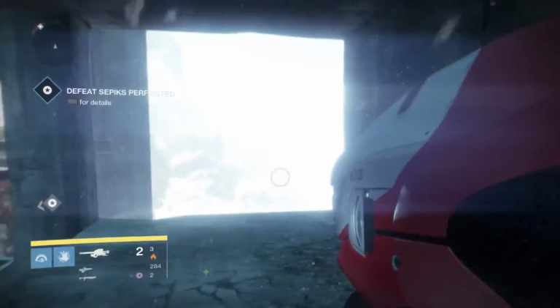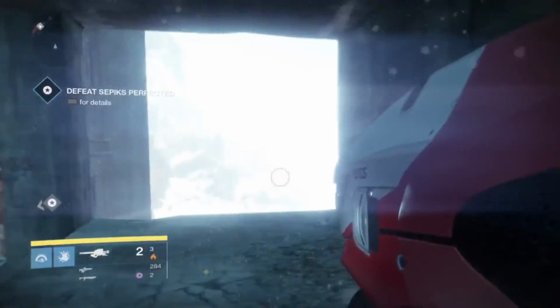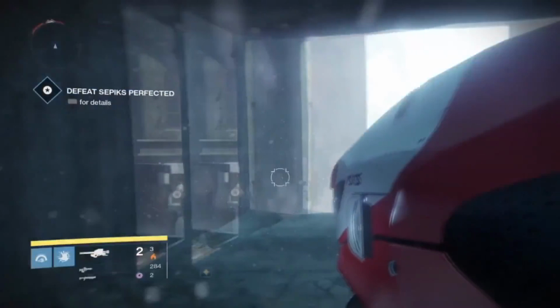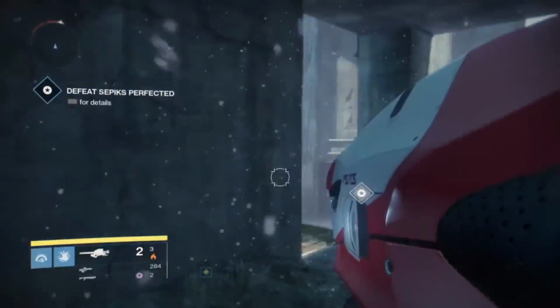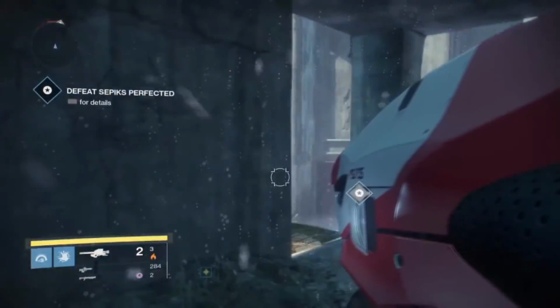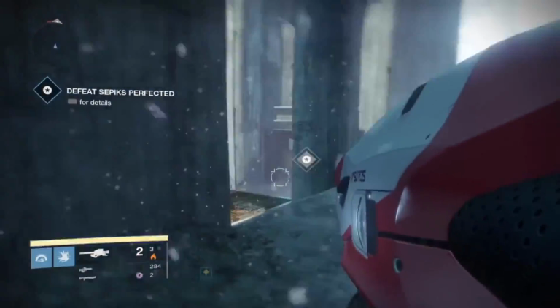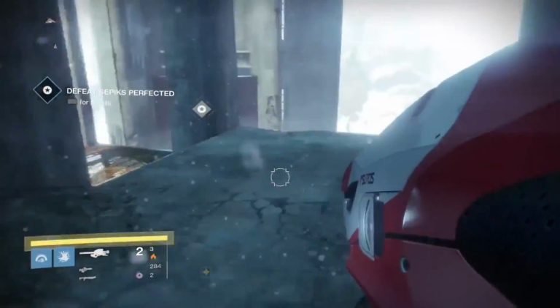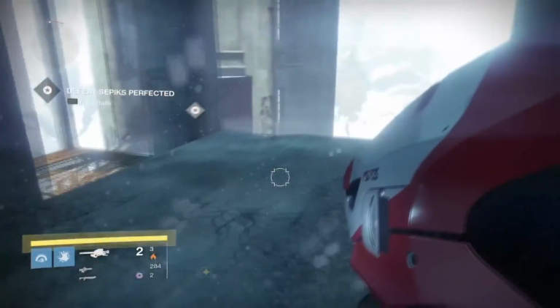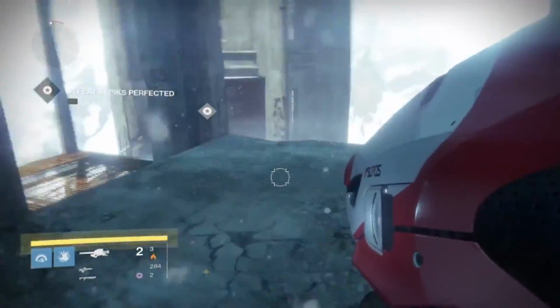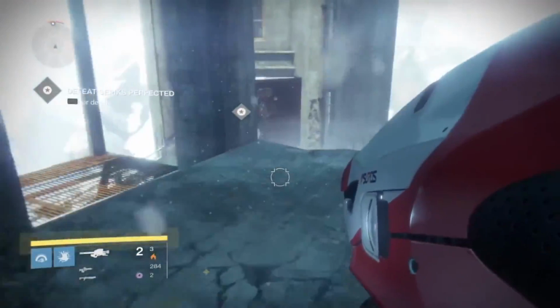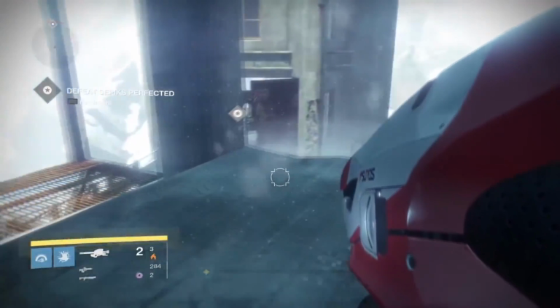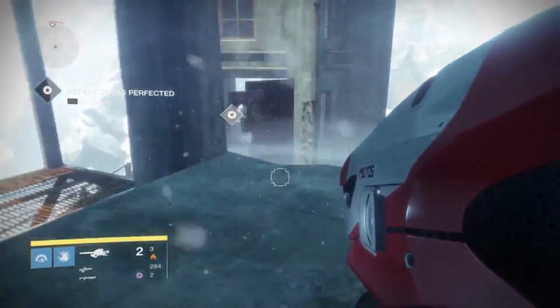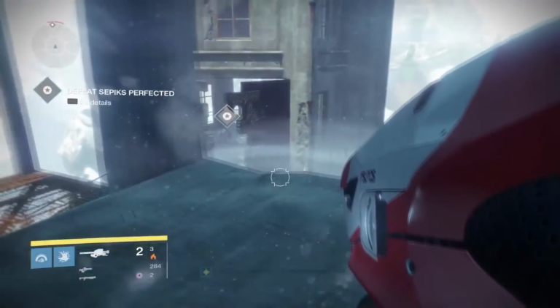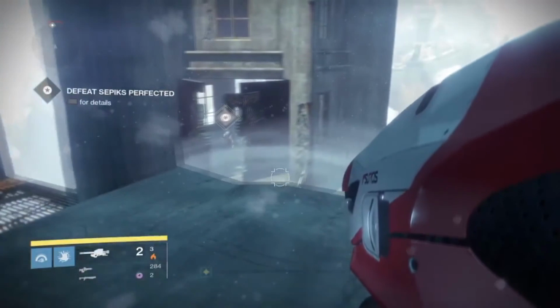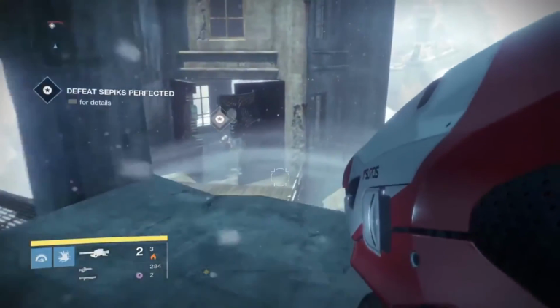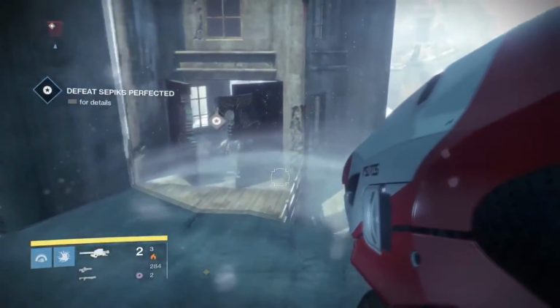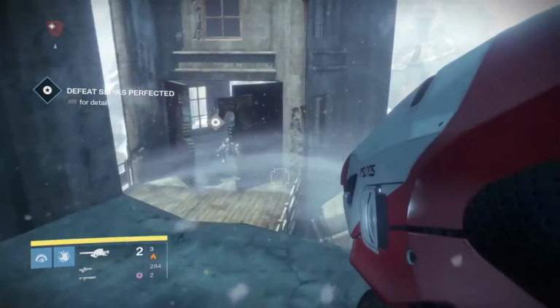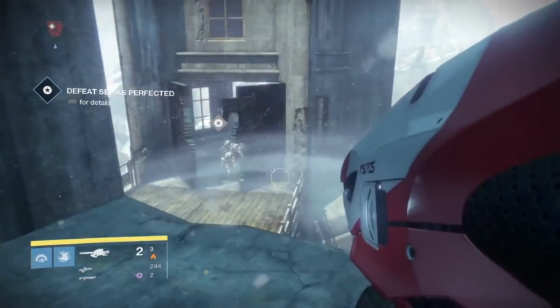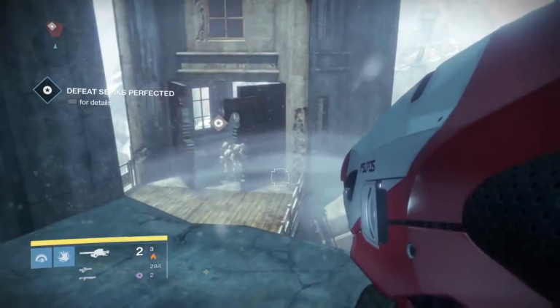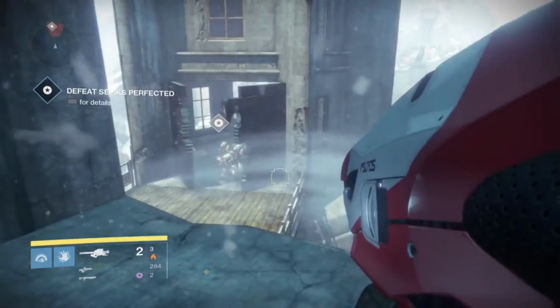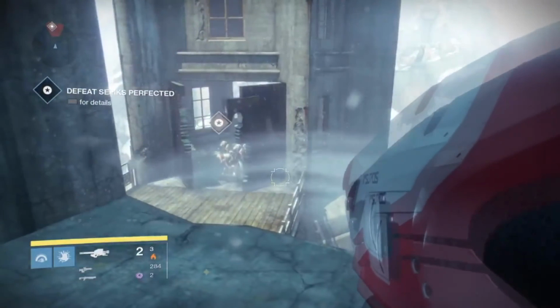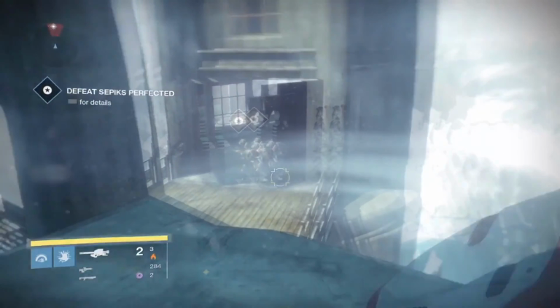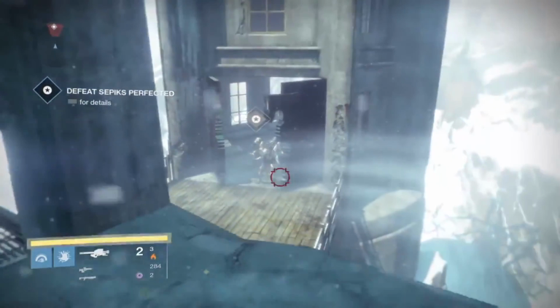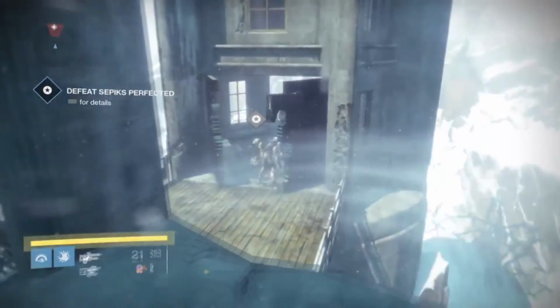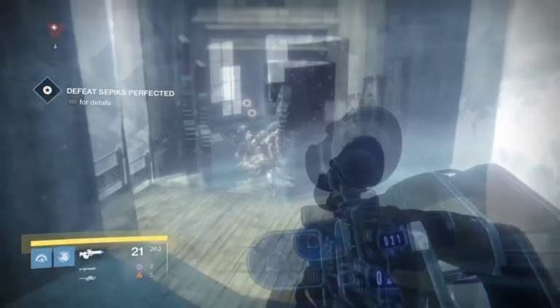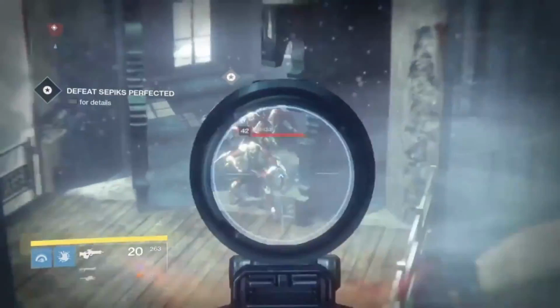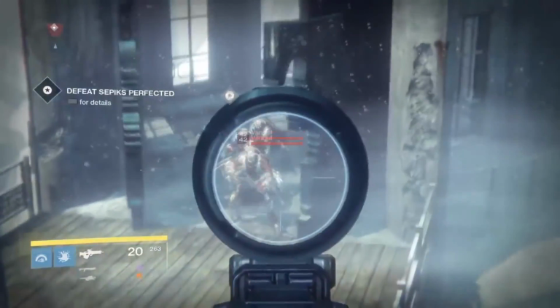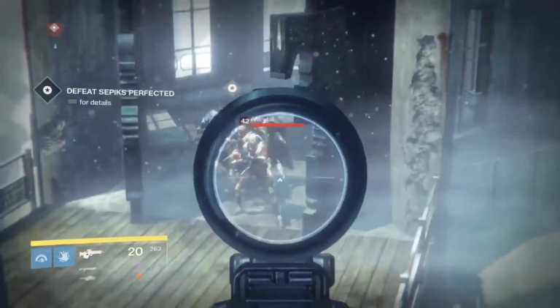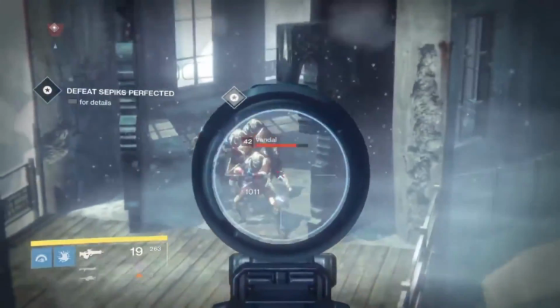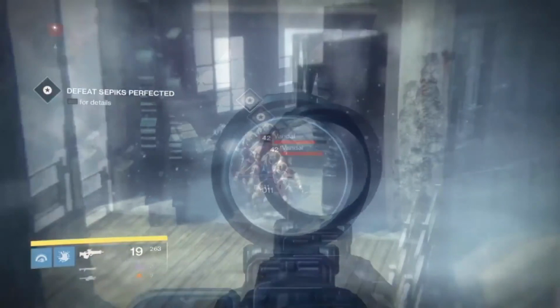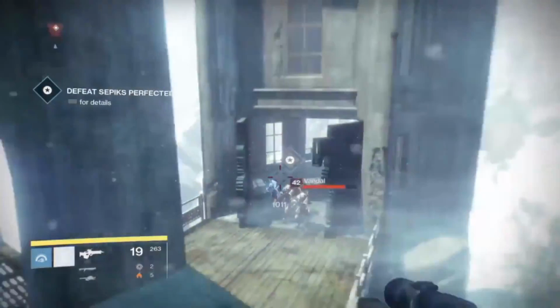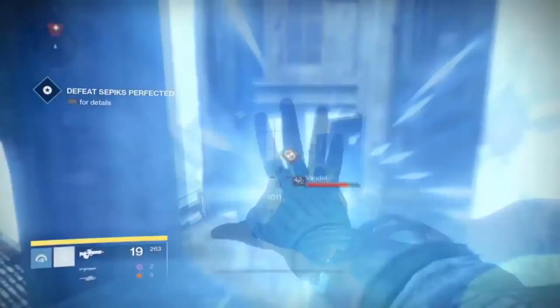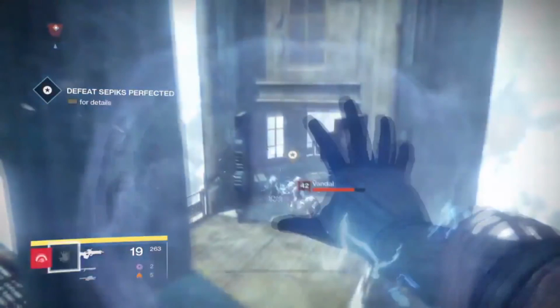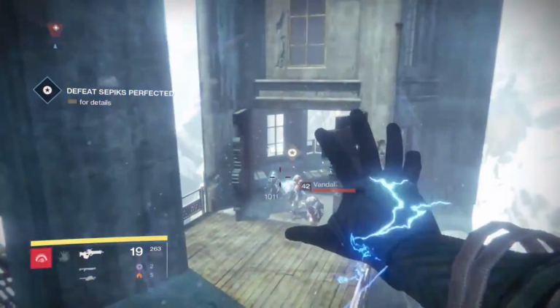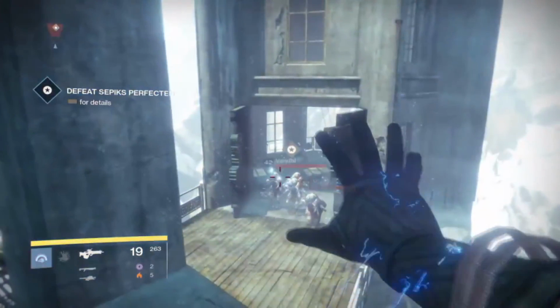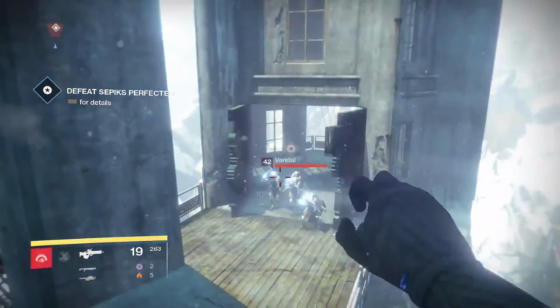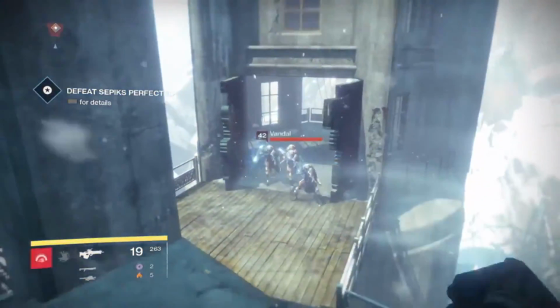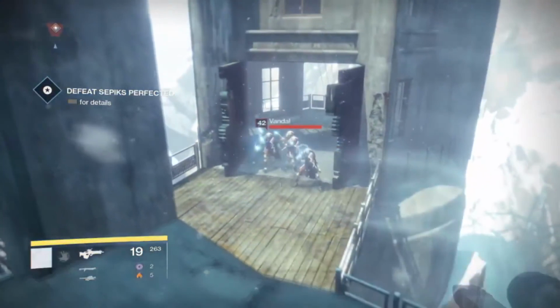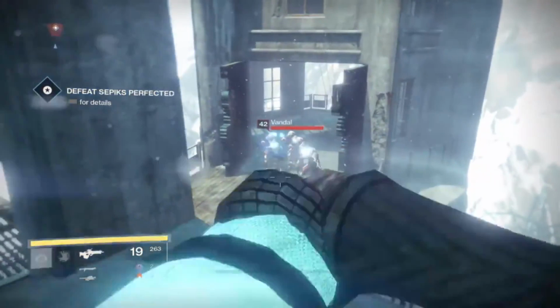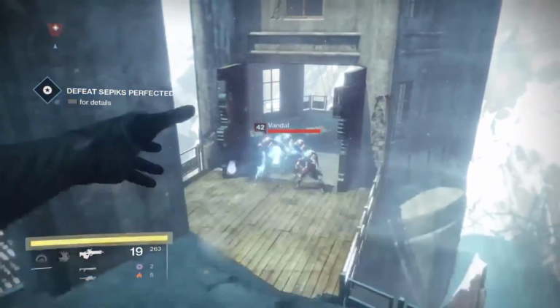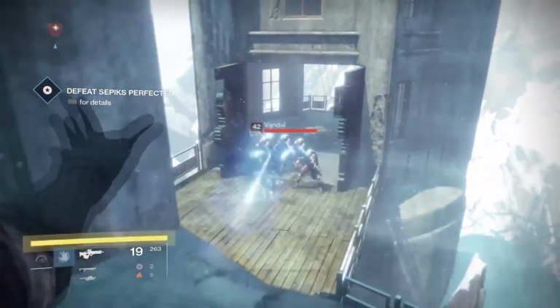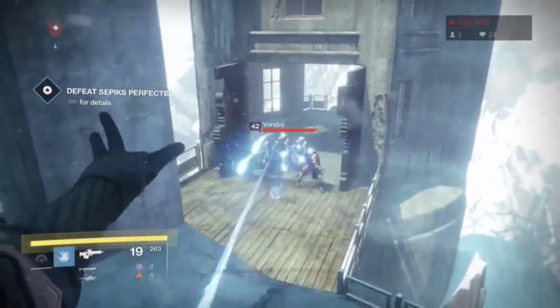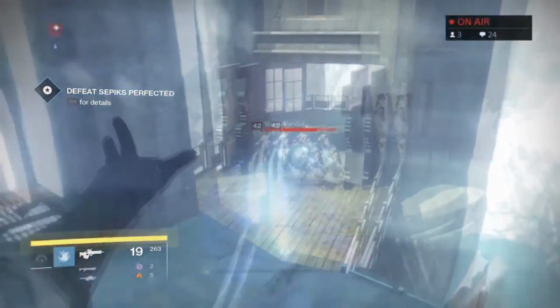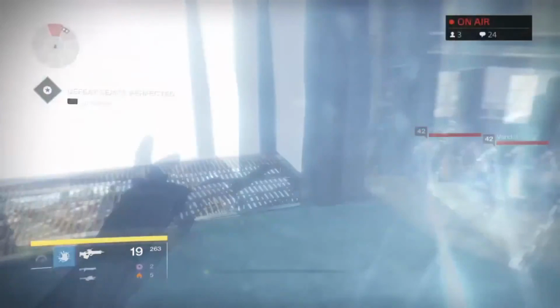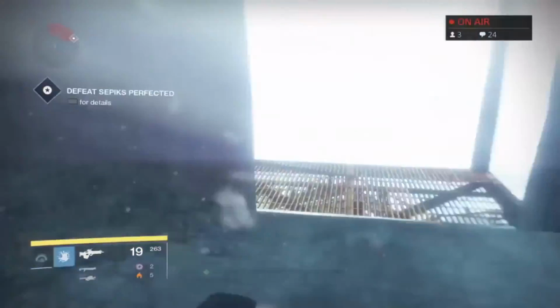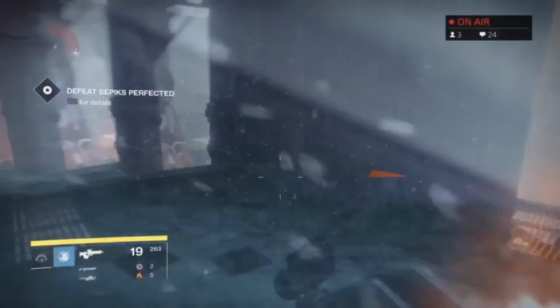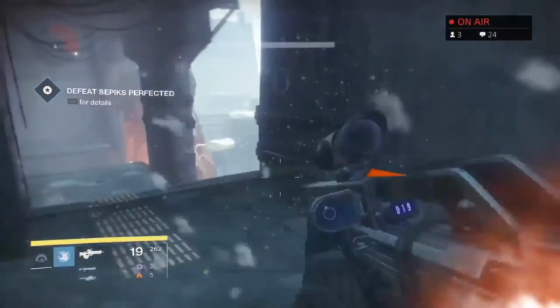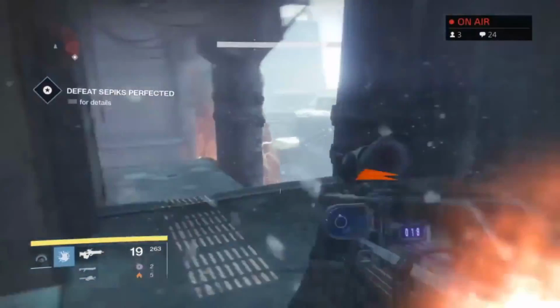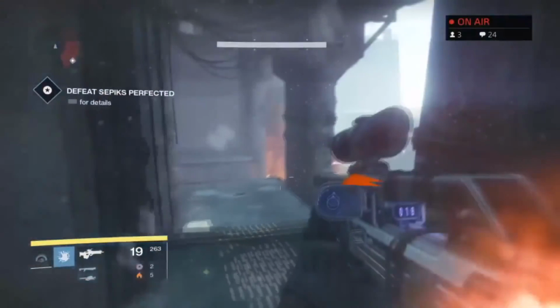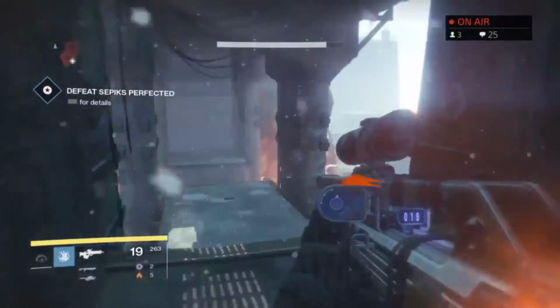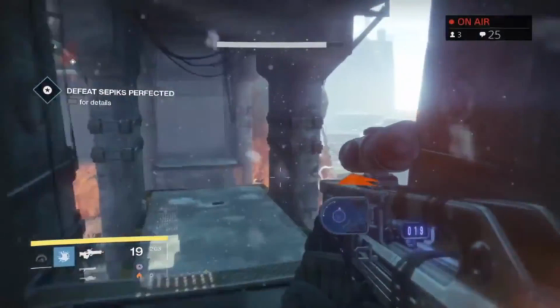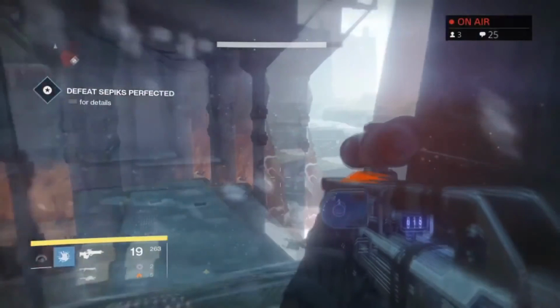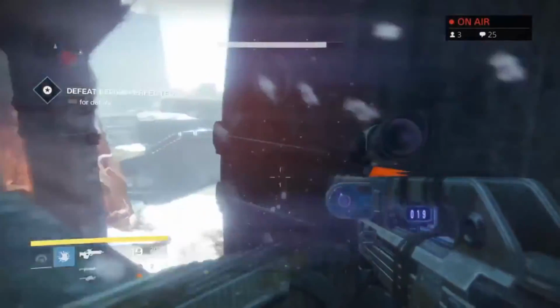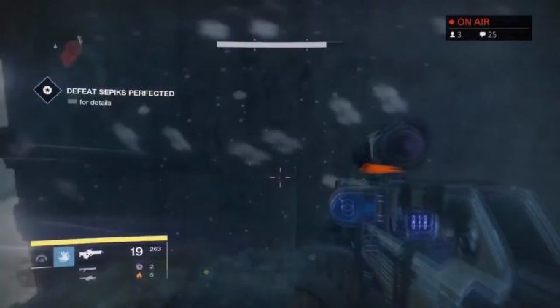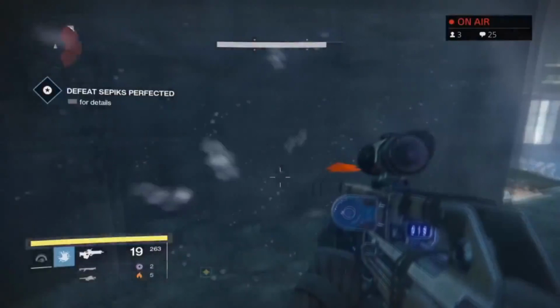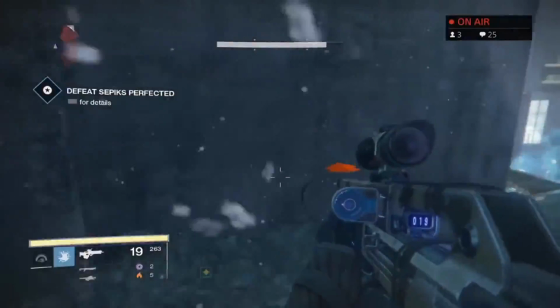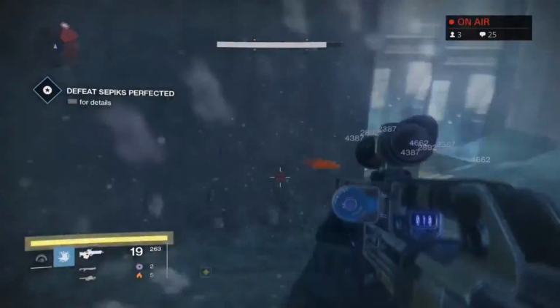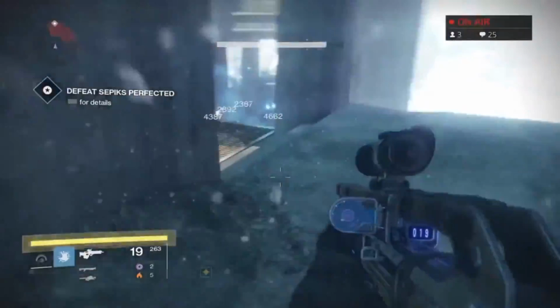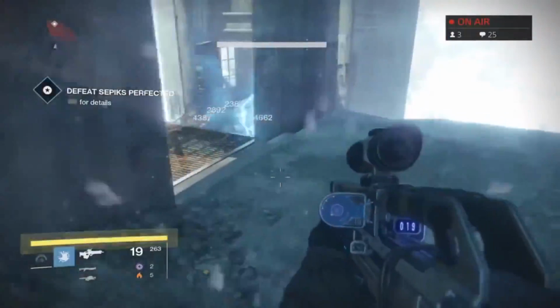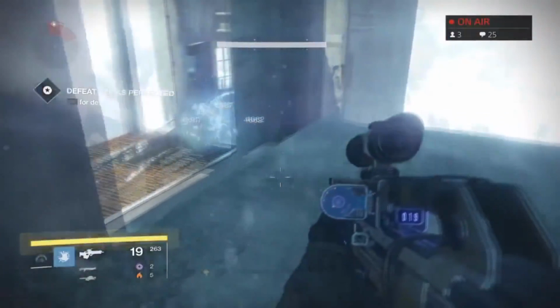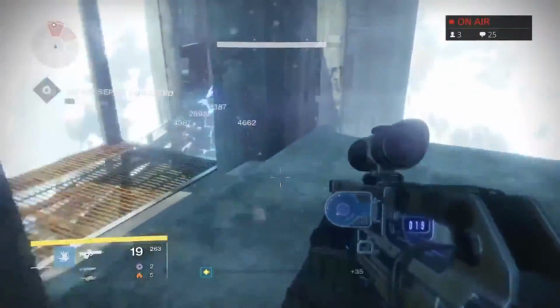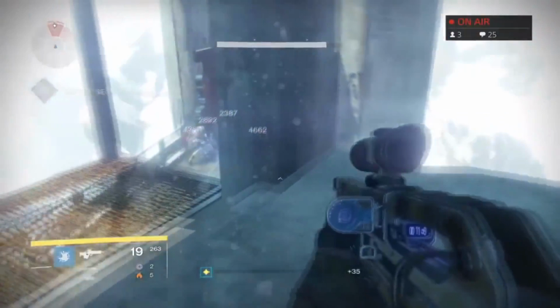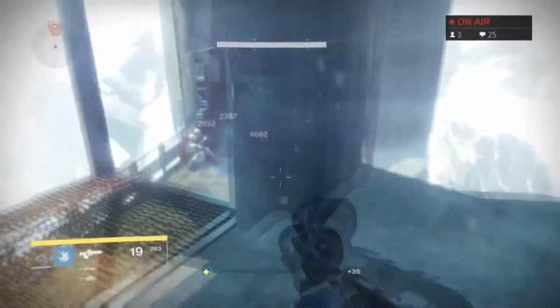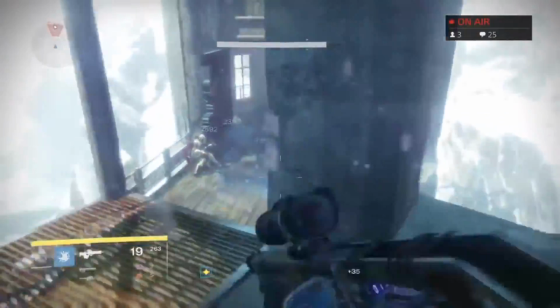After Sepix disappears, there will be a bridge to your left where a couple of vandals appear. All you have to do is kill them and quickly cross the bridge.